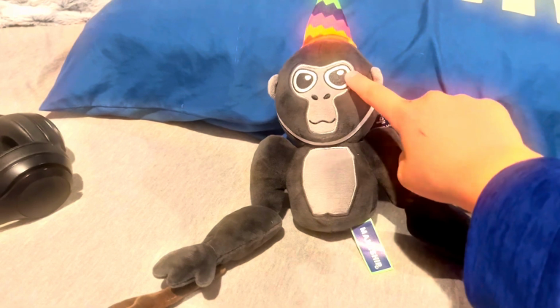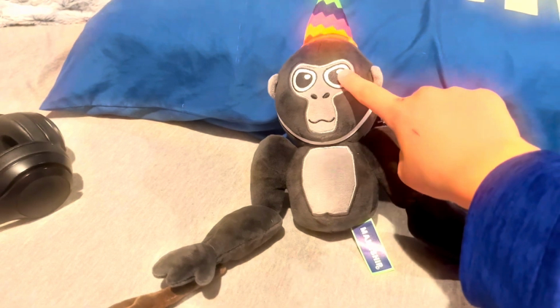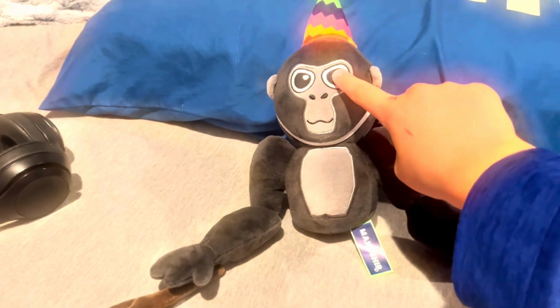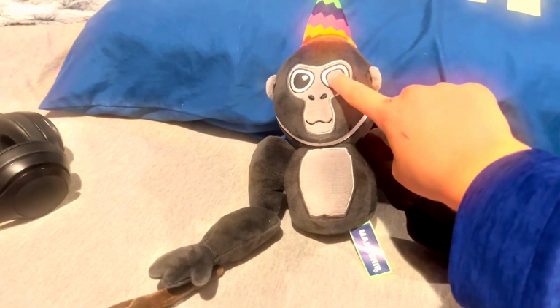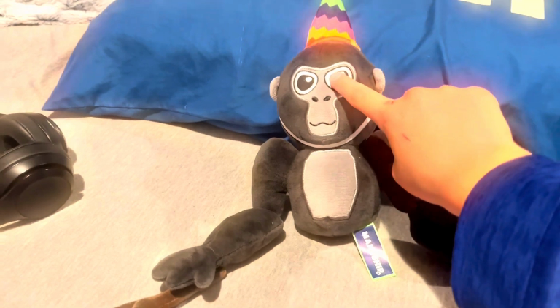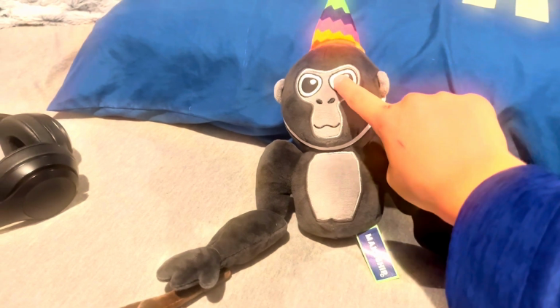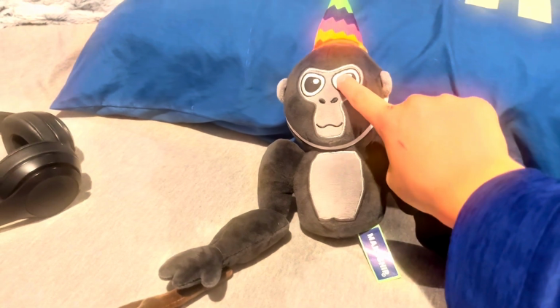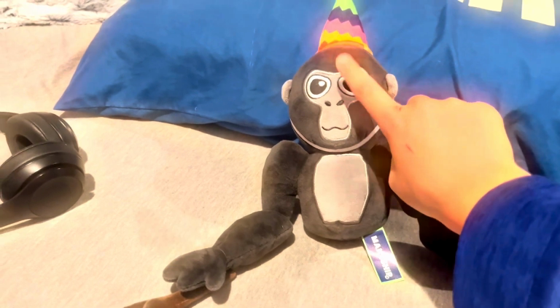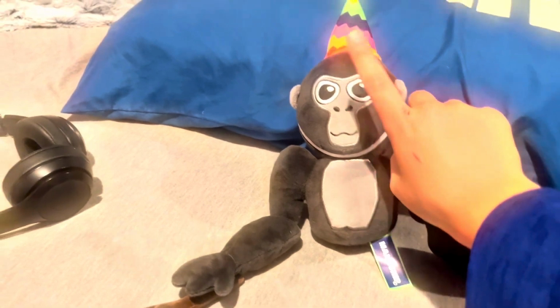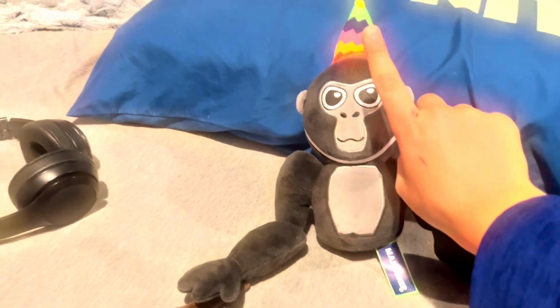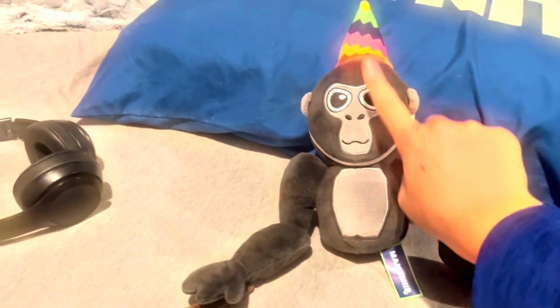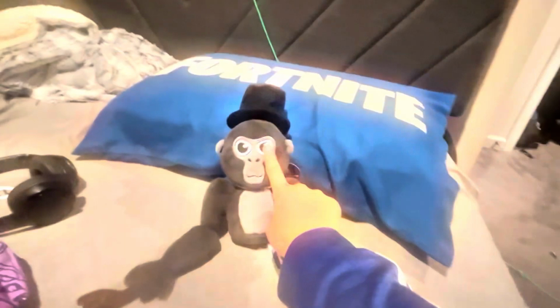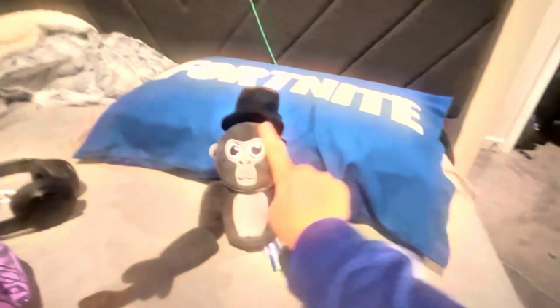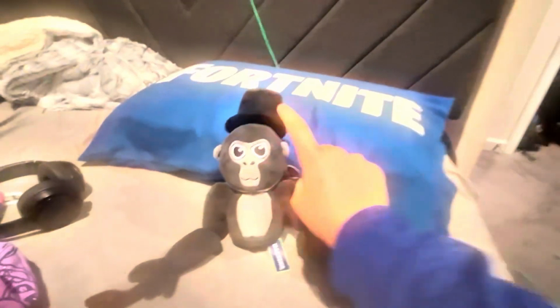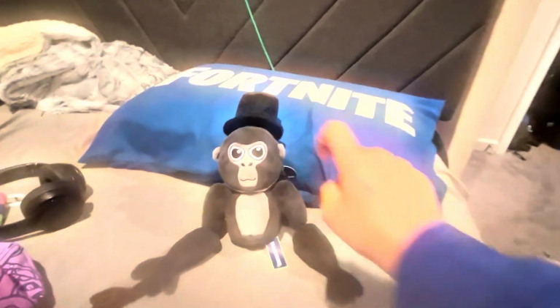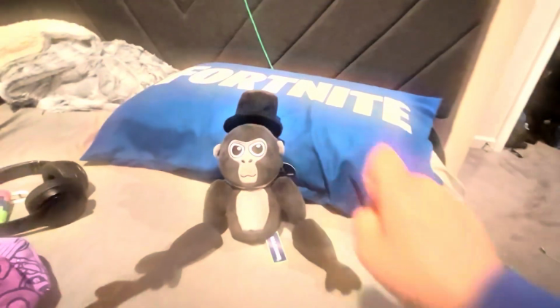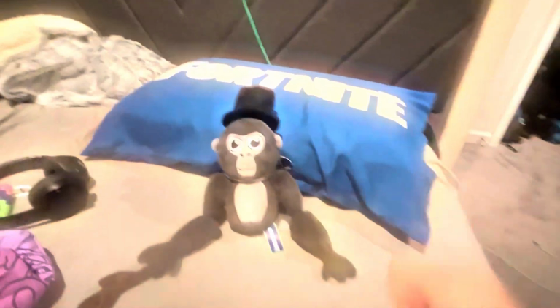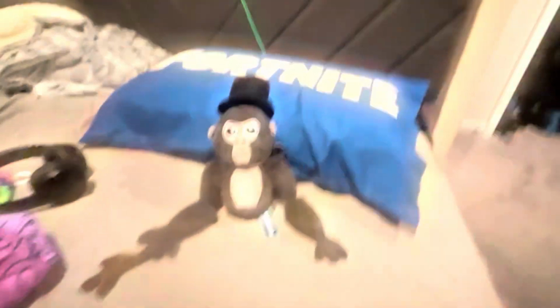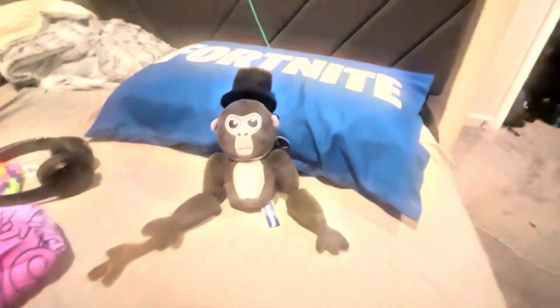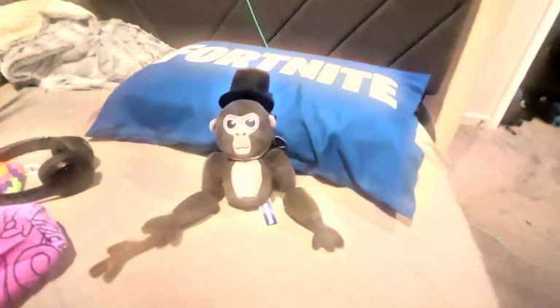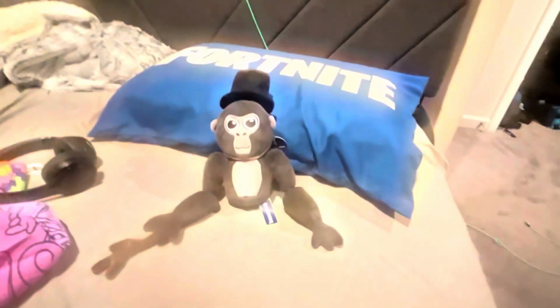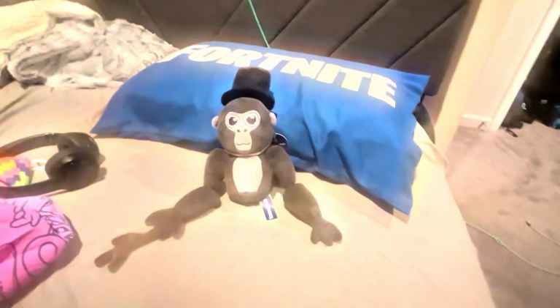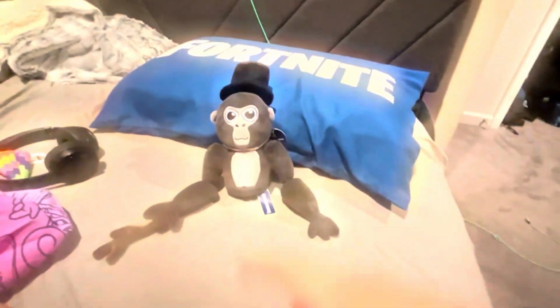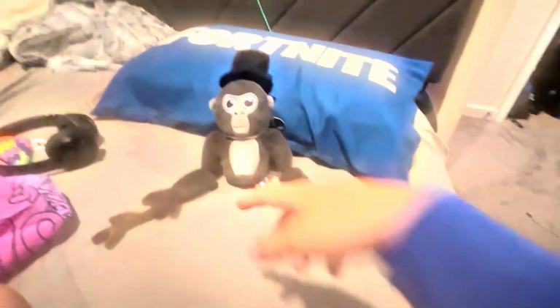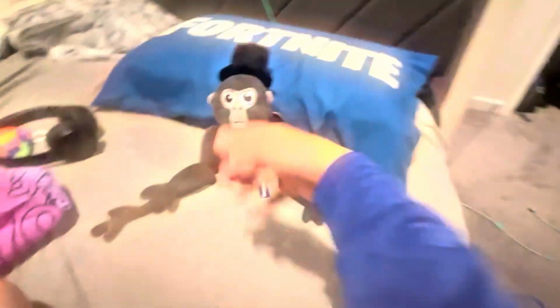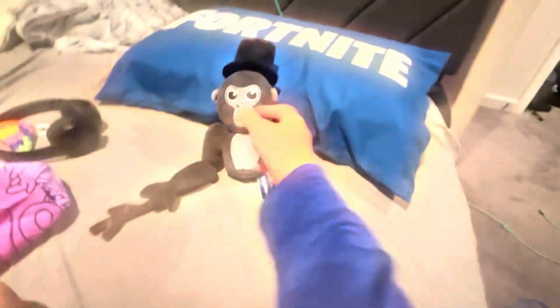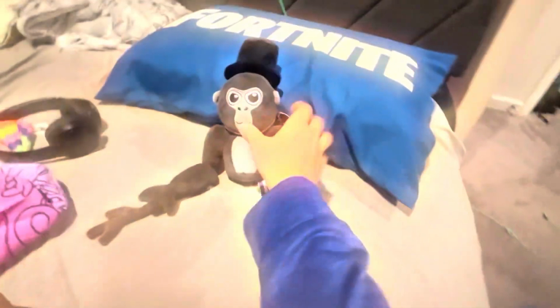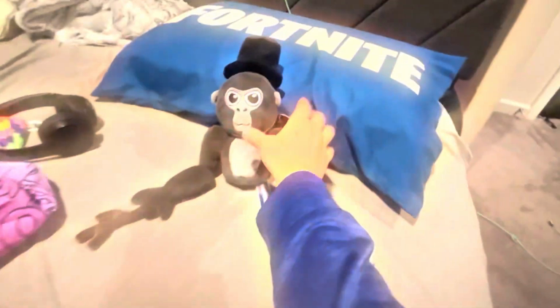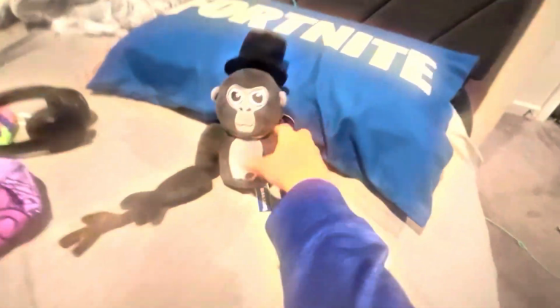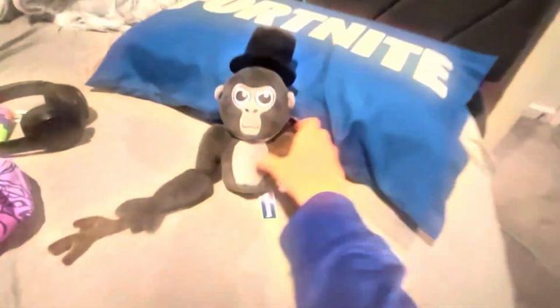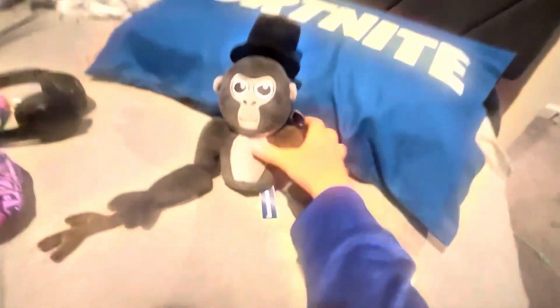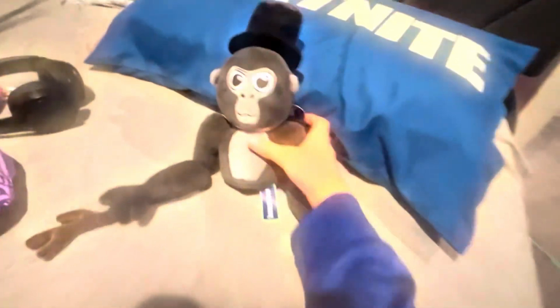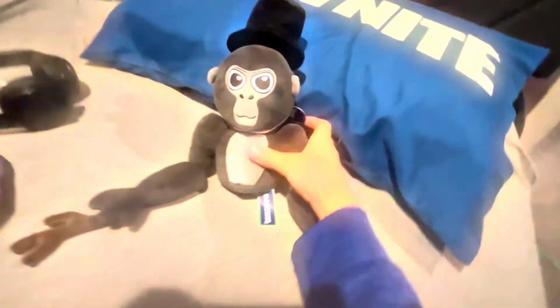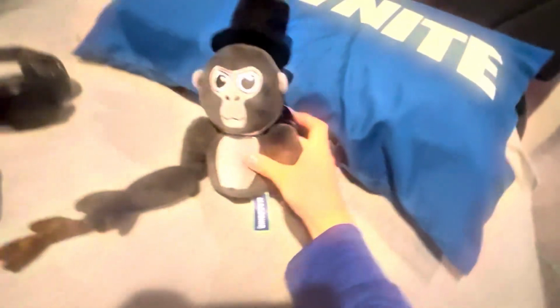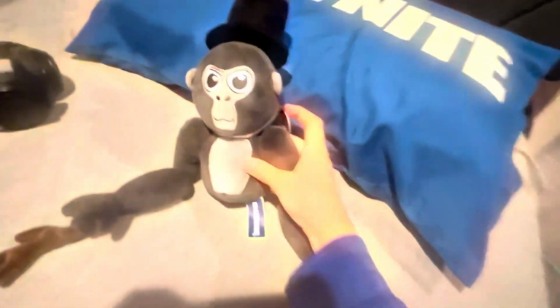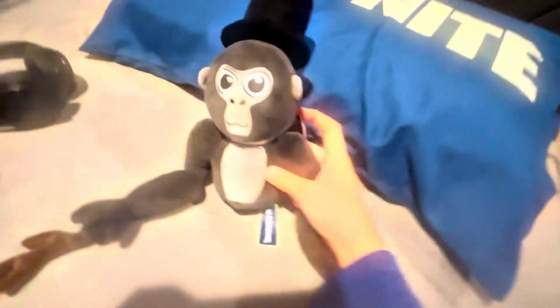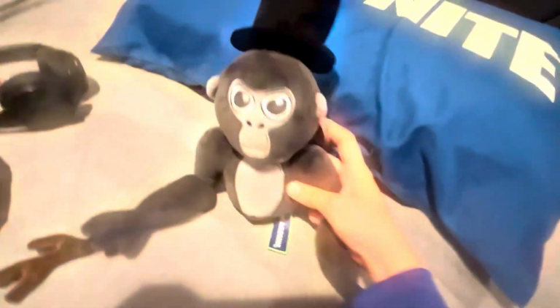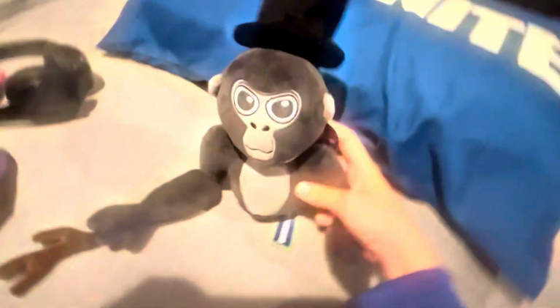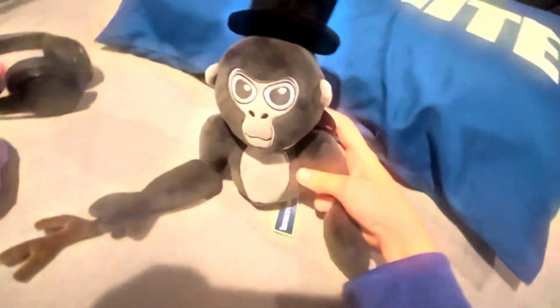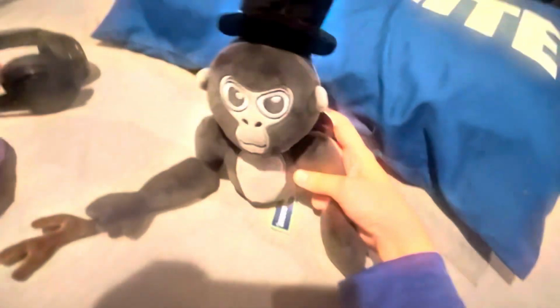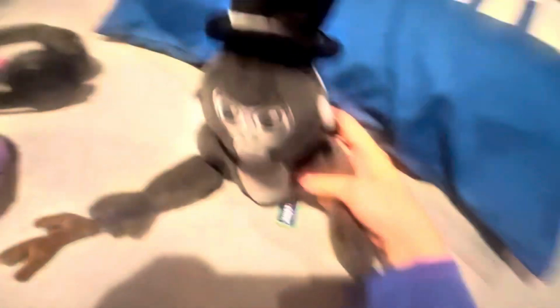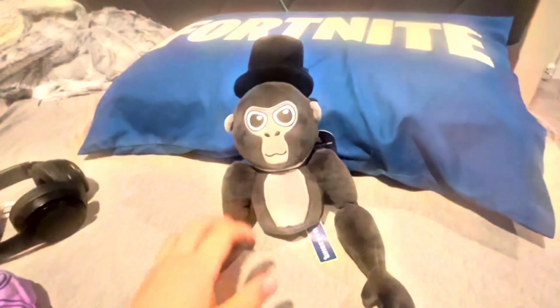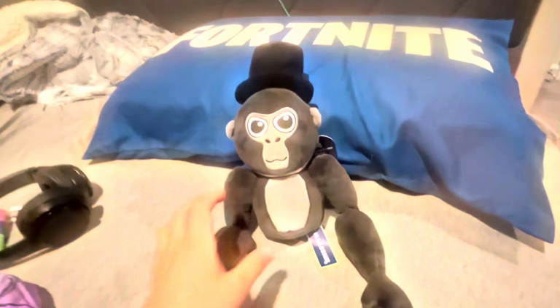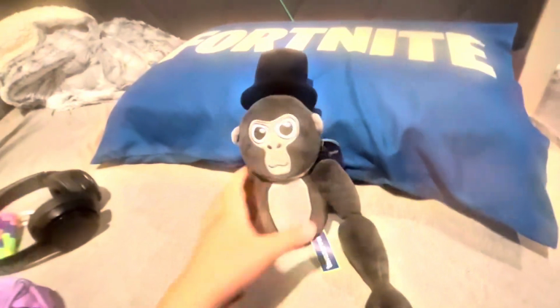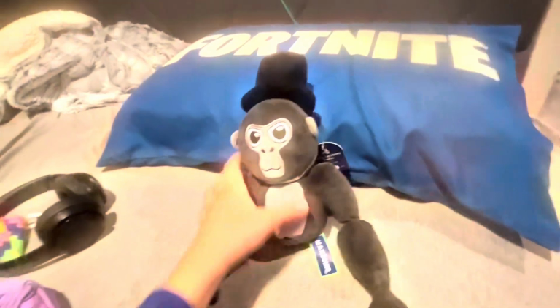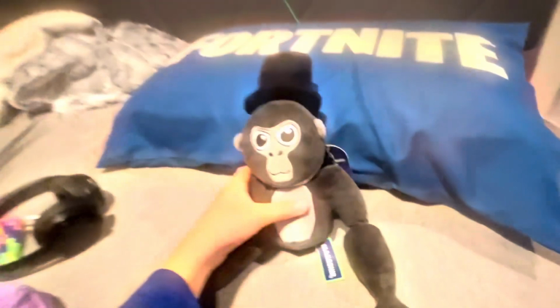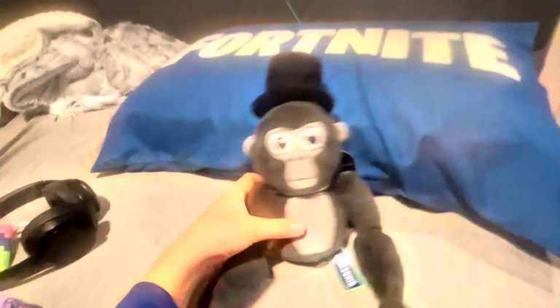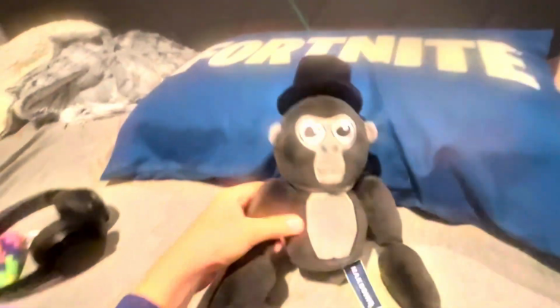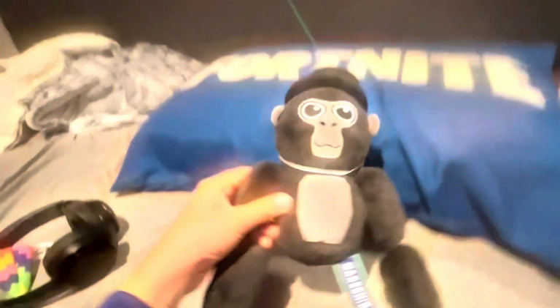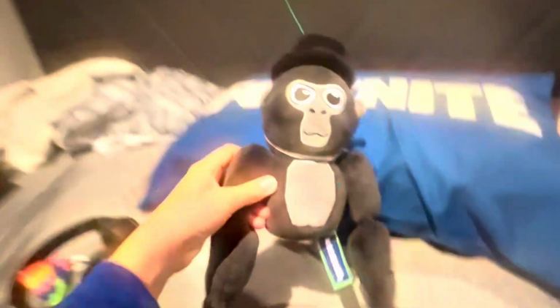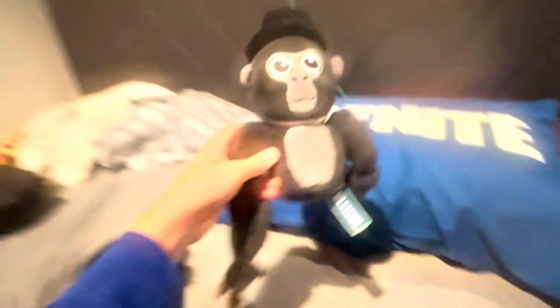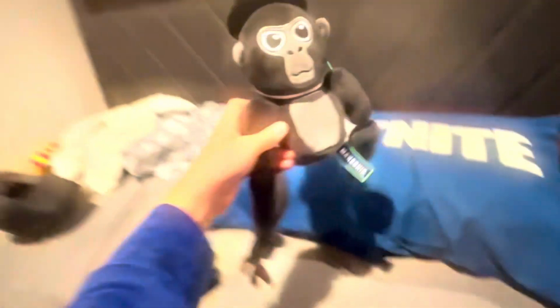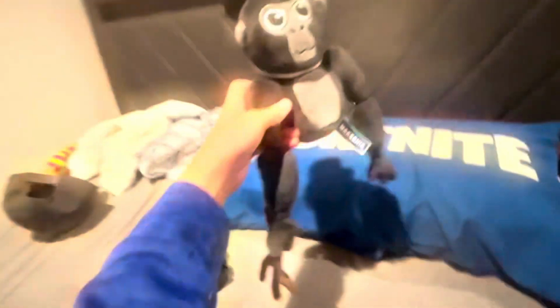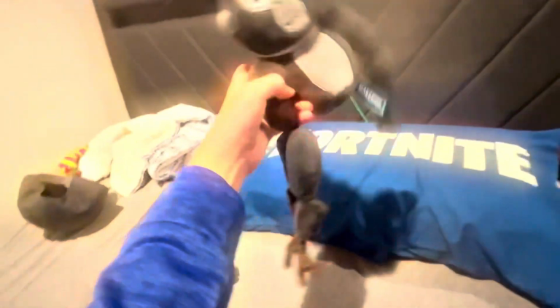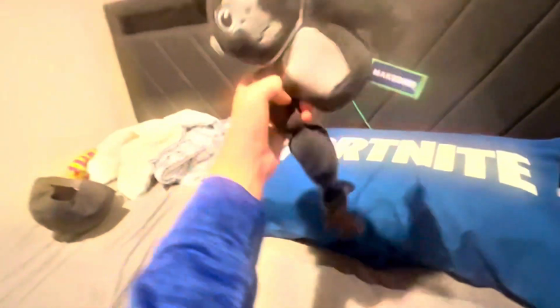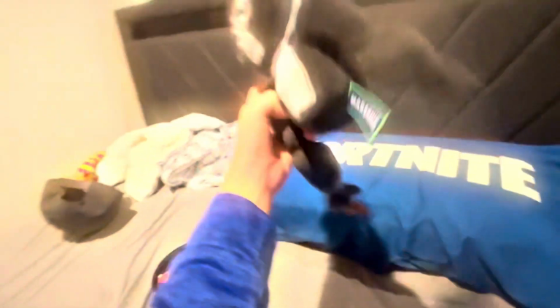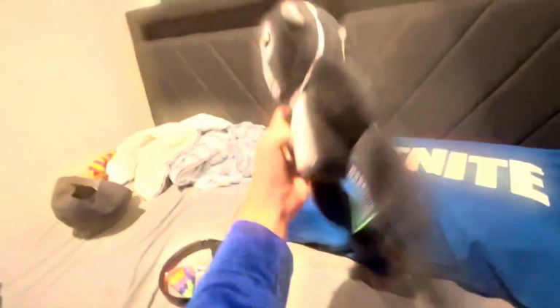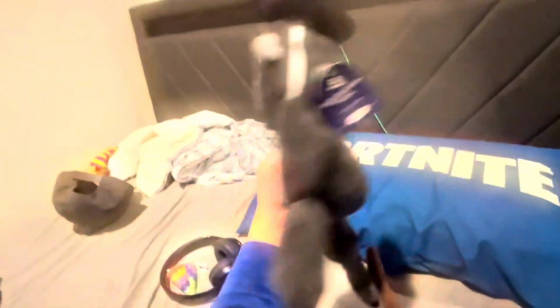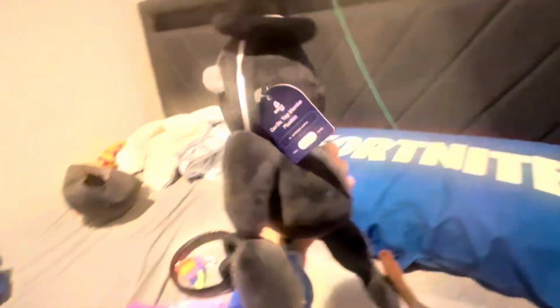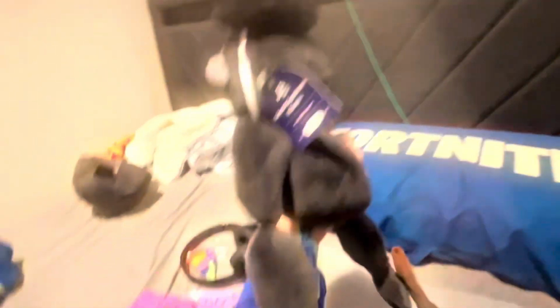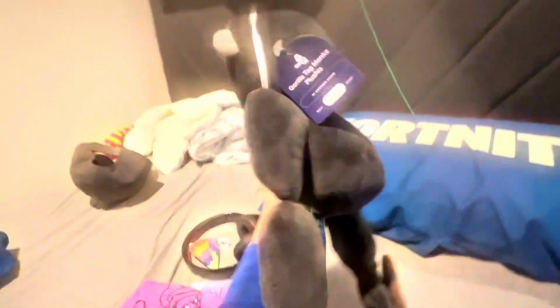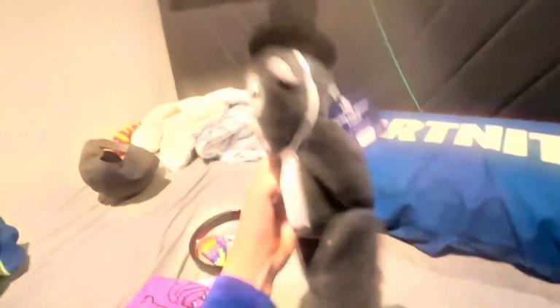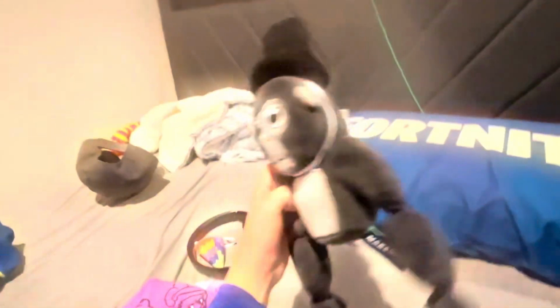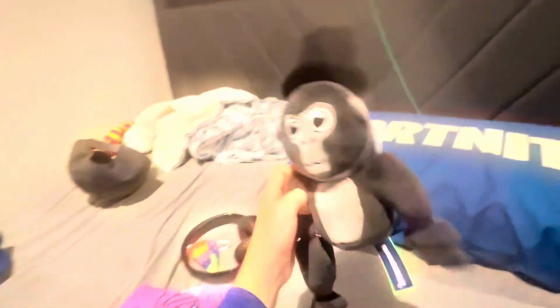This time let's put on his top hat. Wow, so this is what he looks like with the top hat. I like it — very good plush!